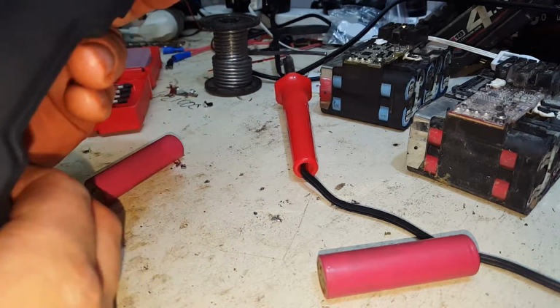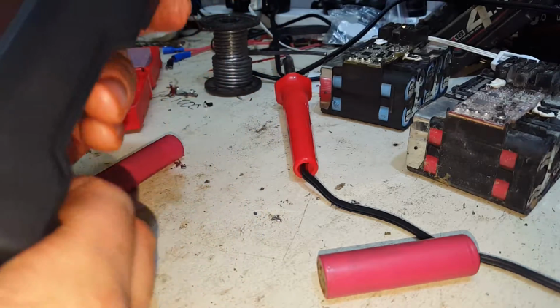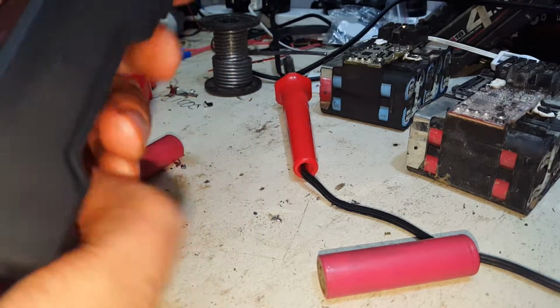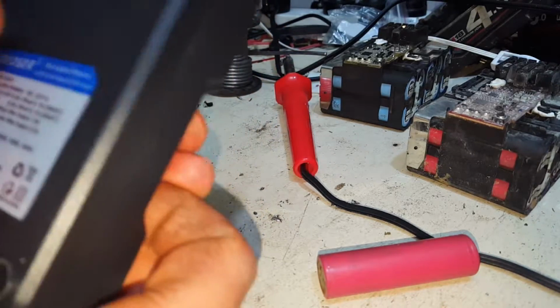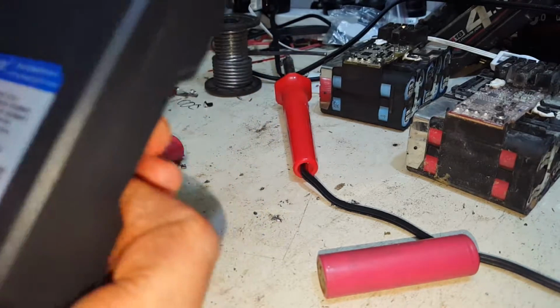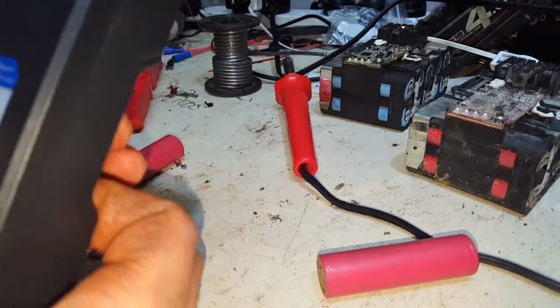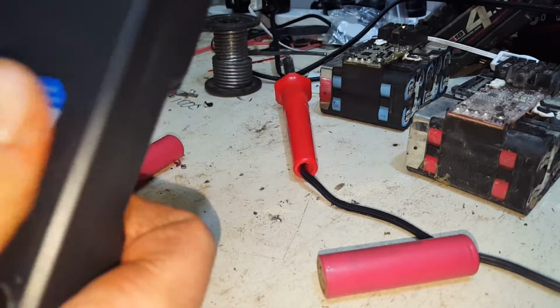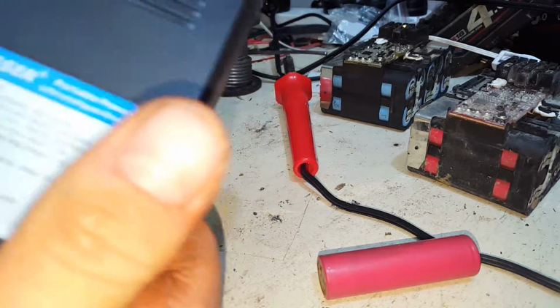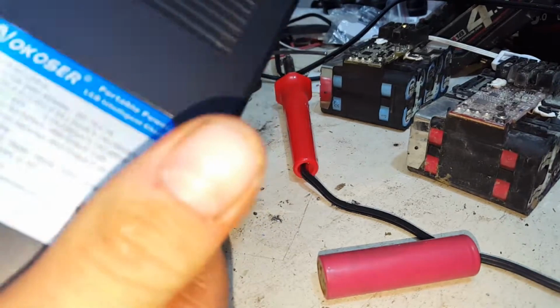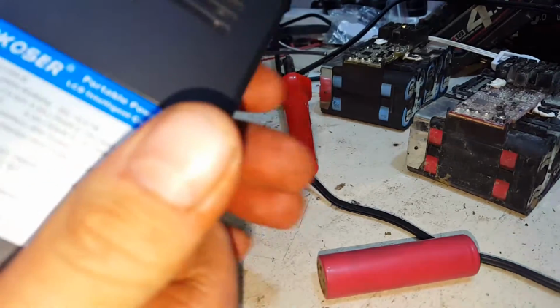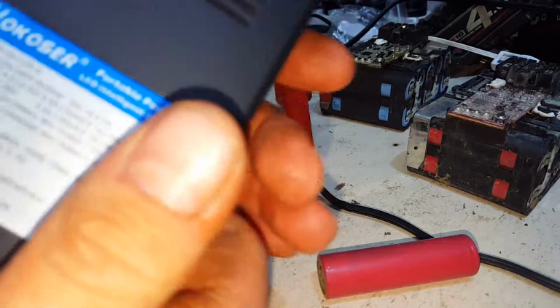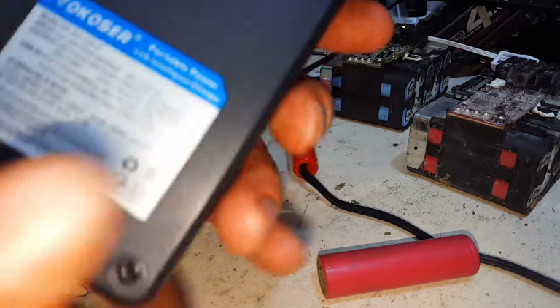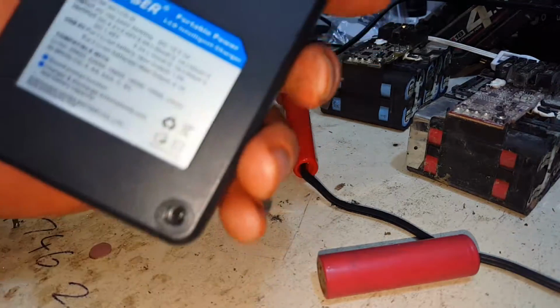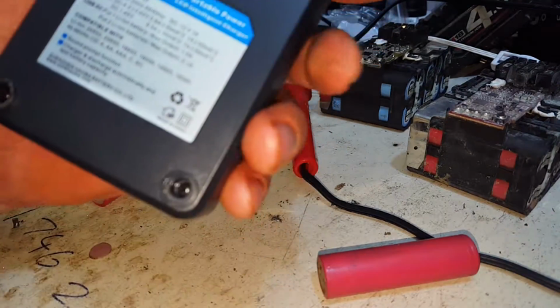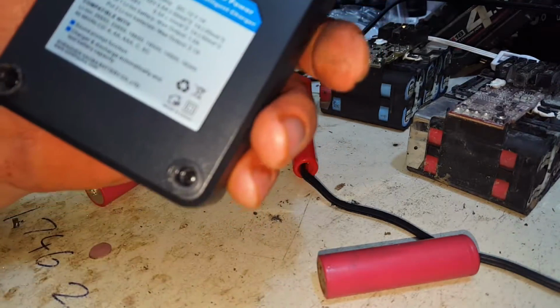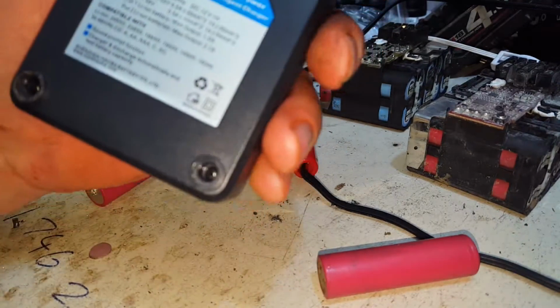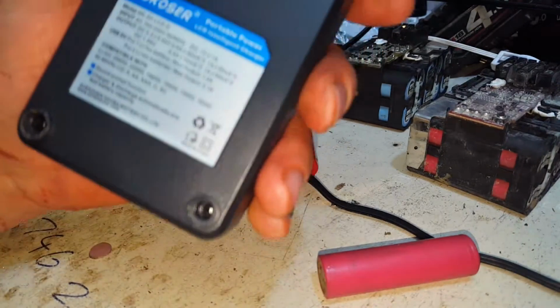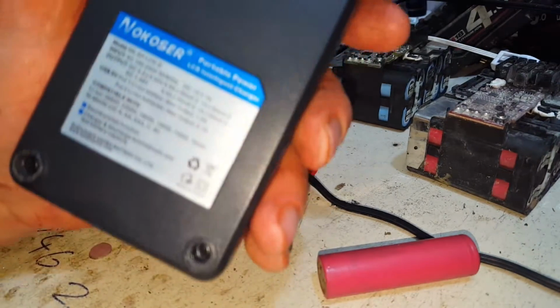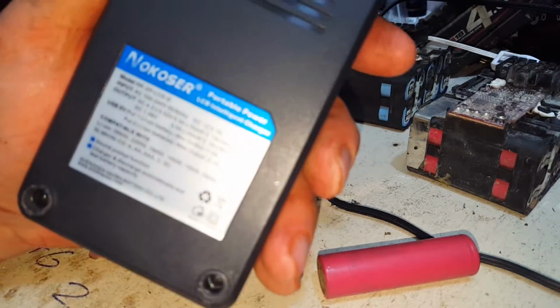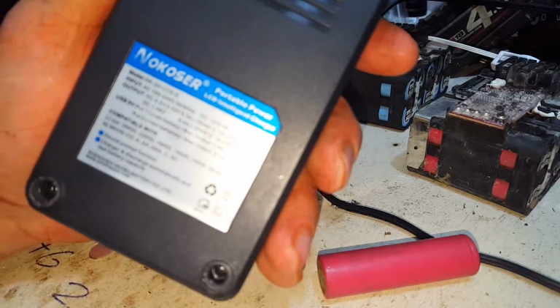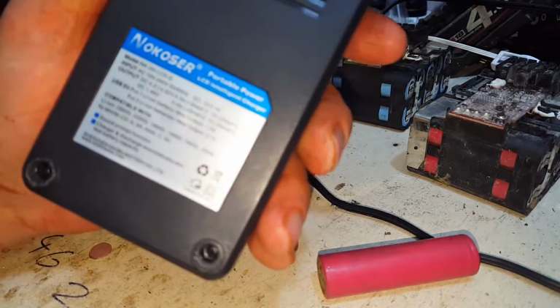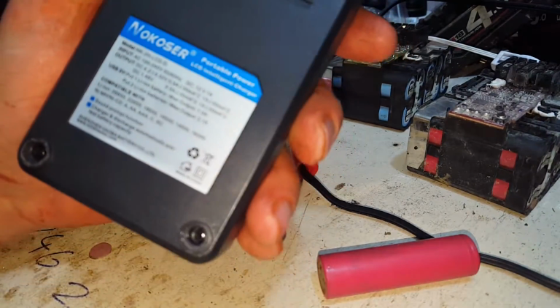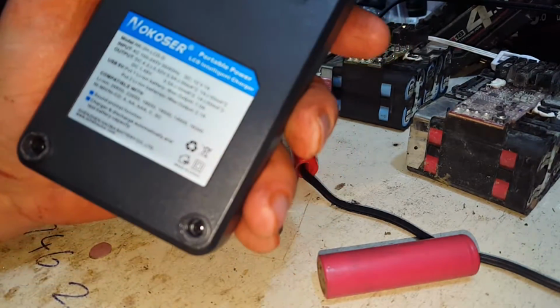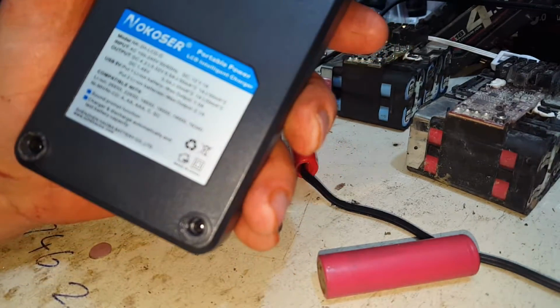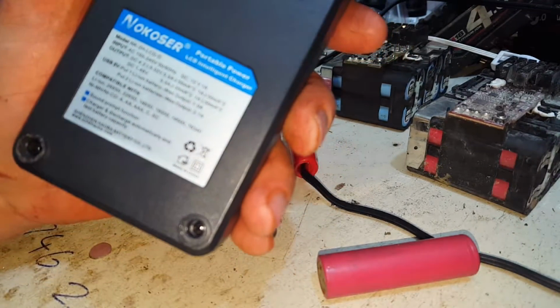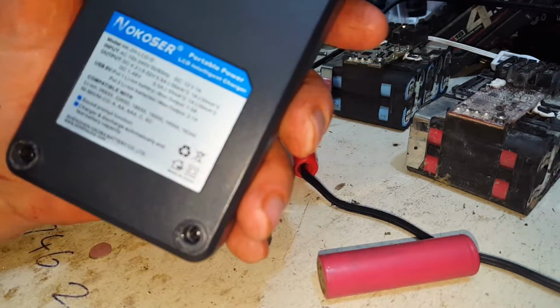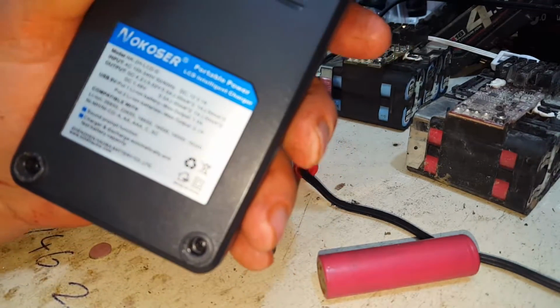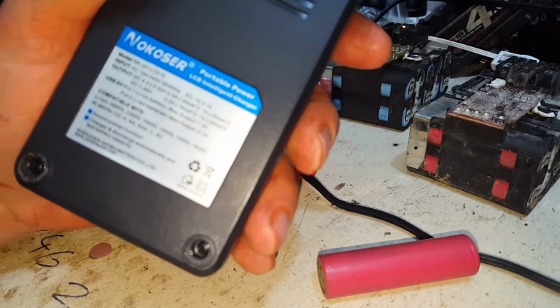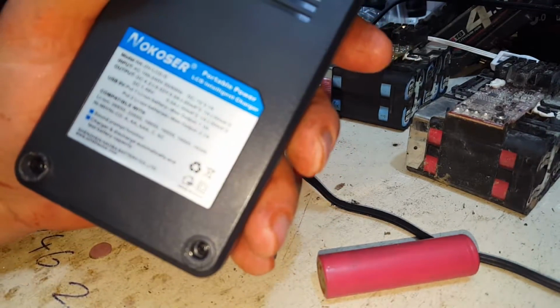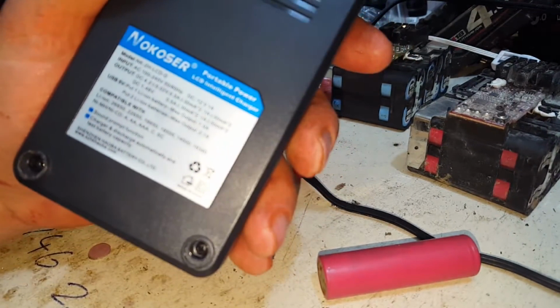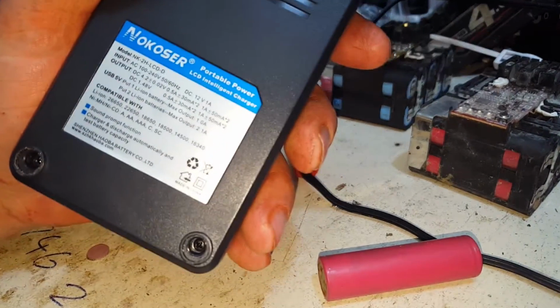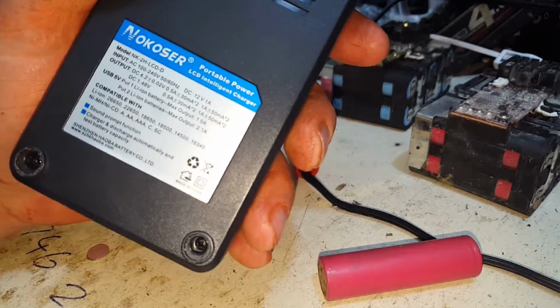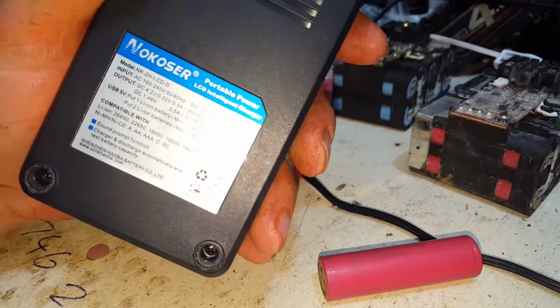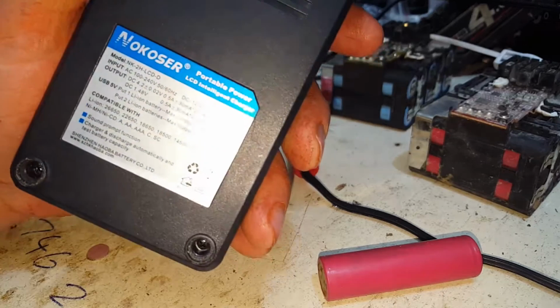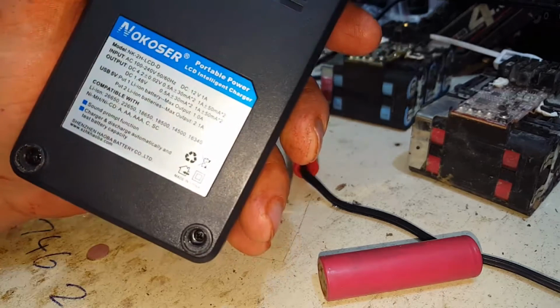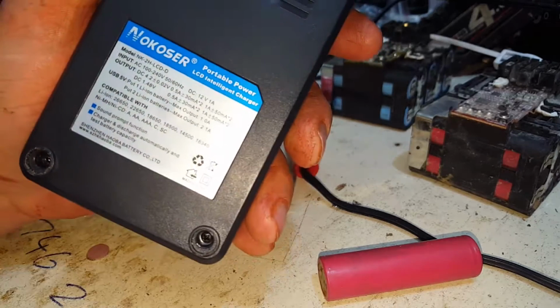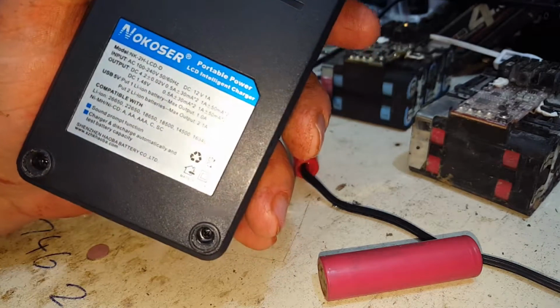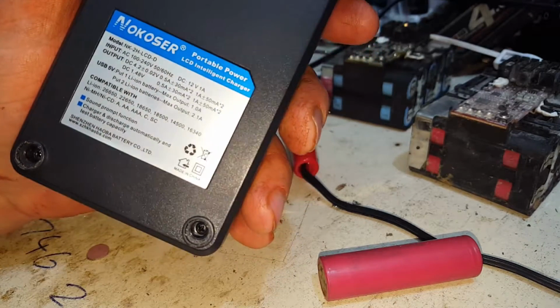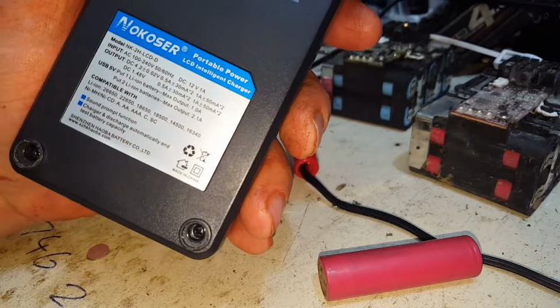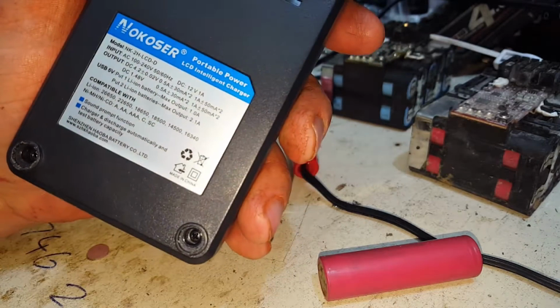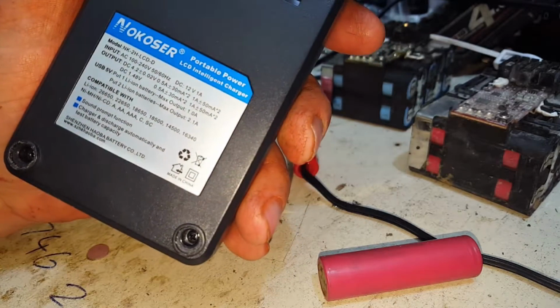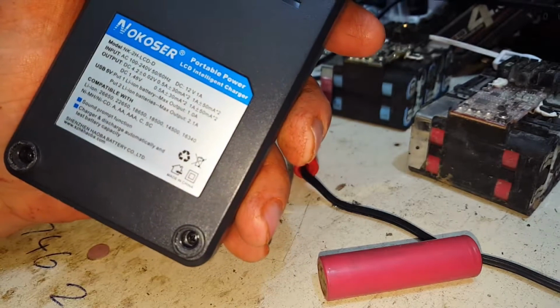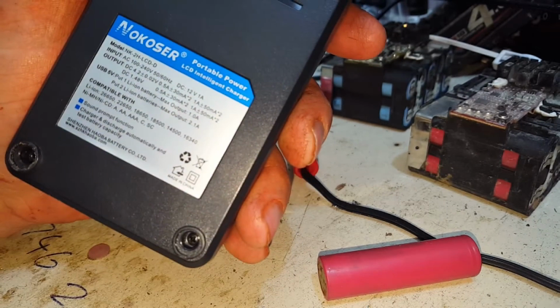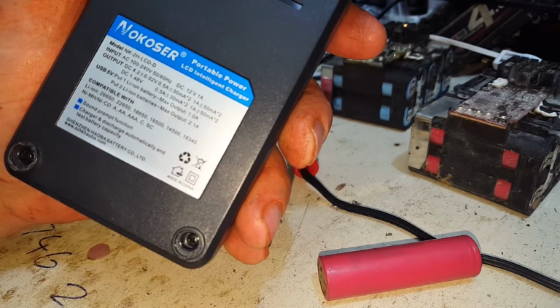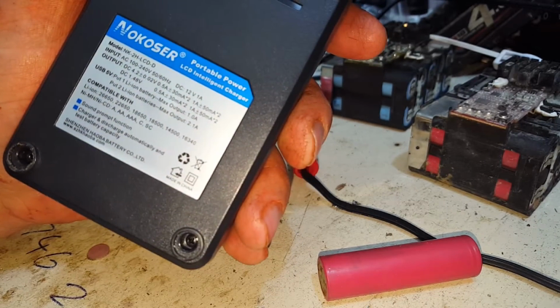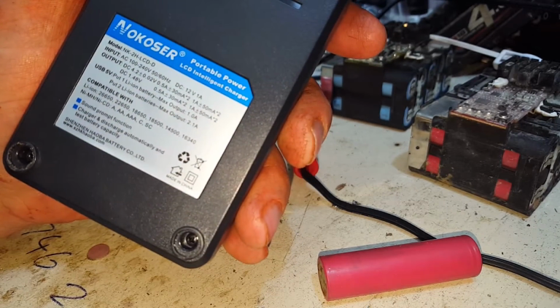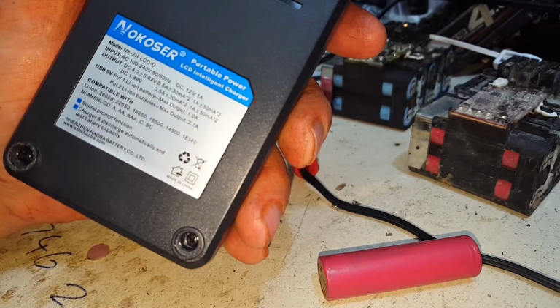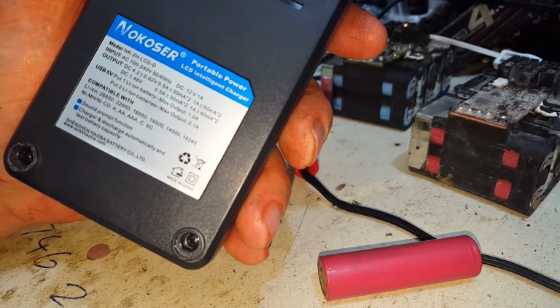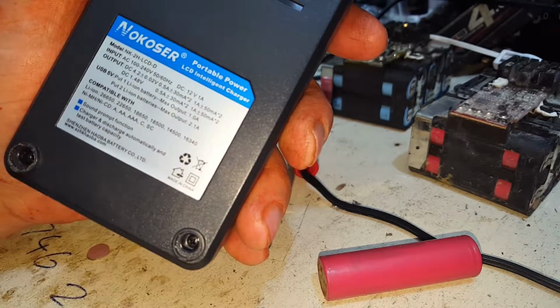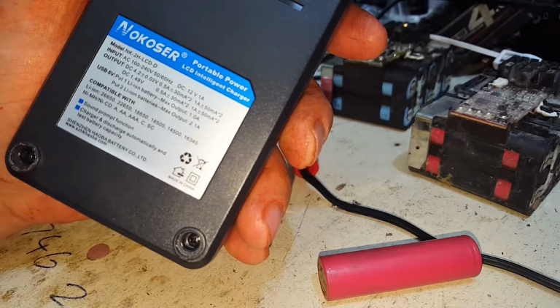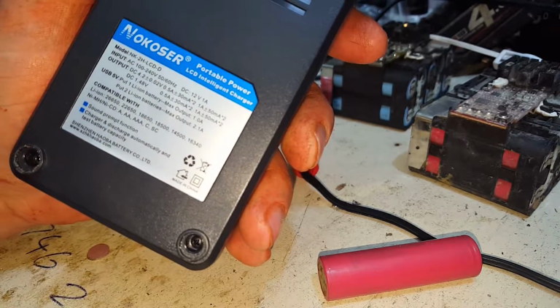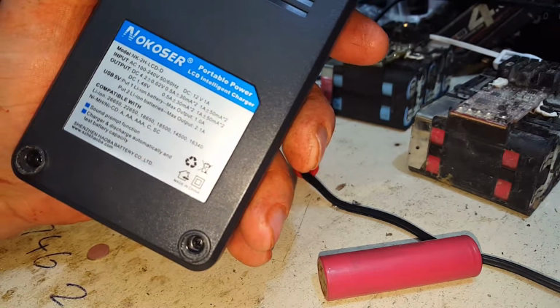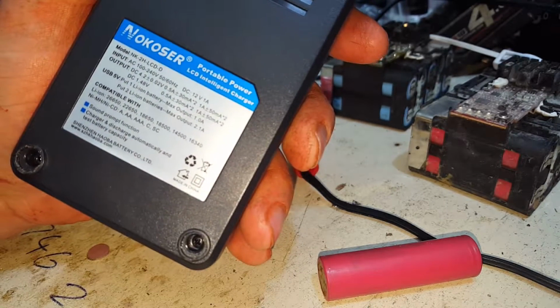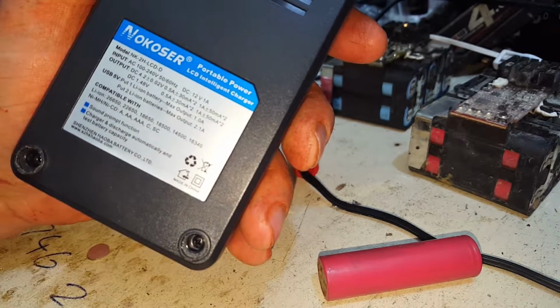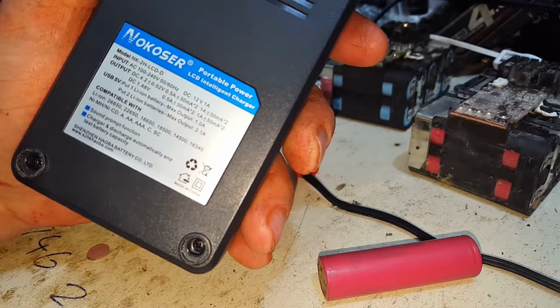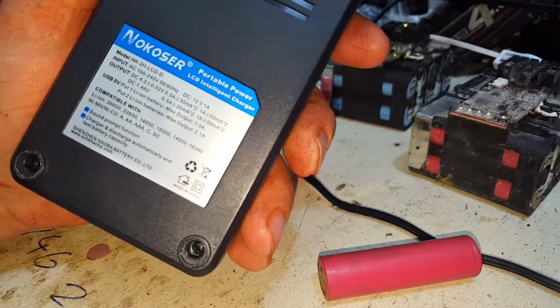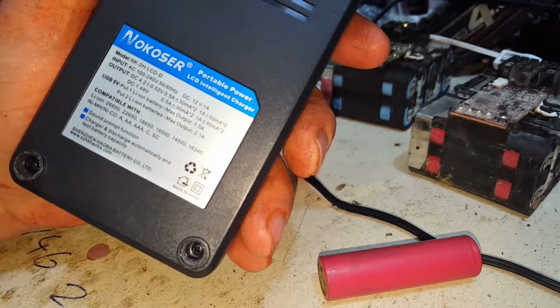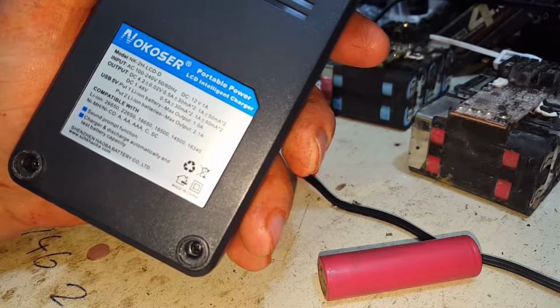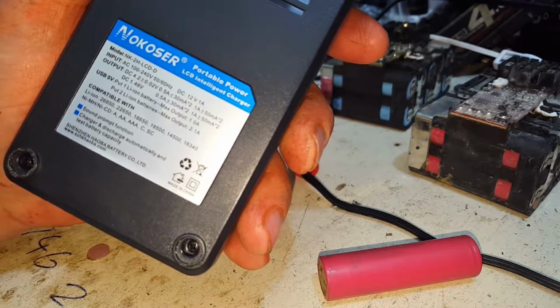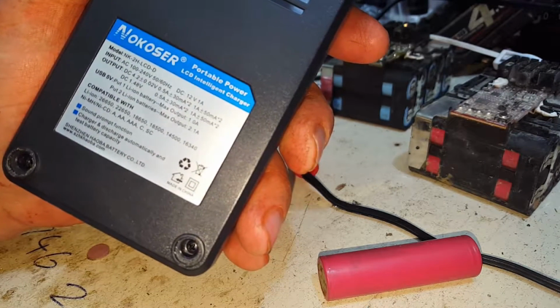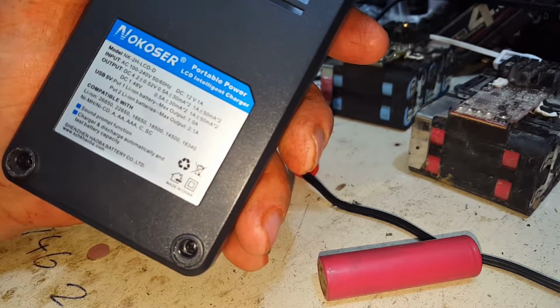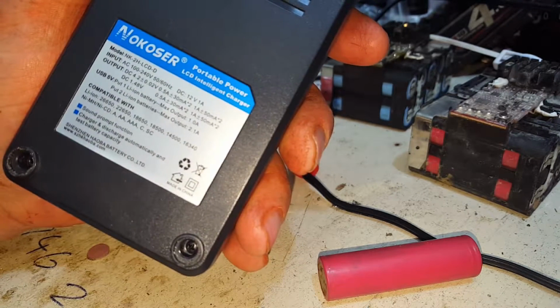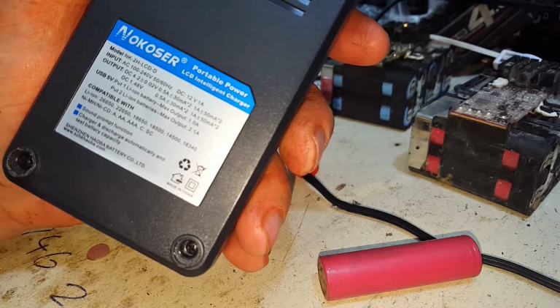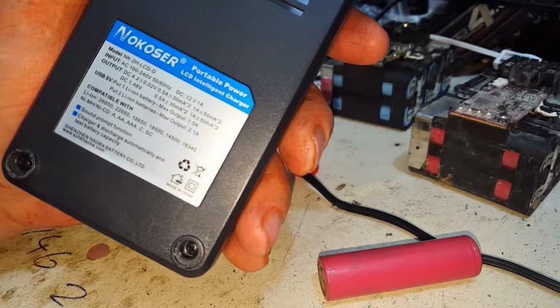We've got all those A's, B's, C's, D's, double A's, triple A's, all that stuff.